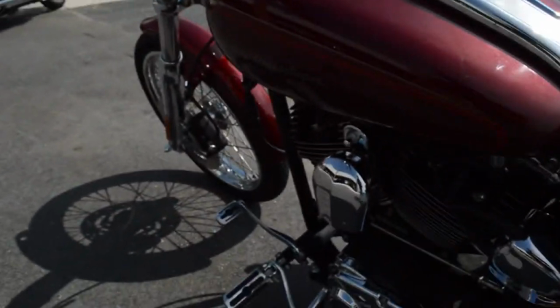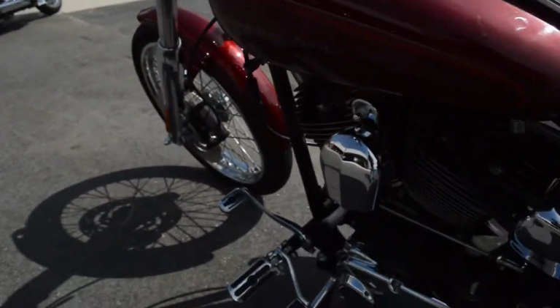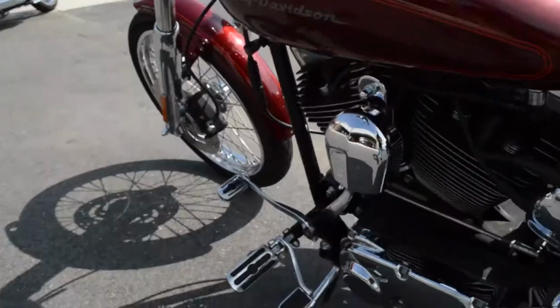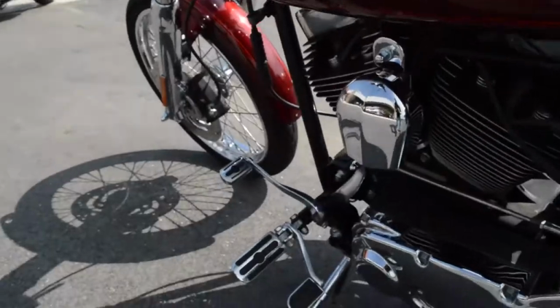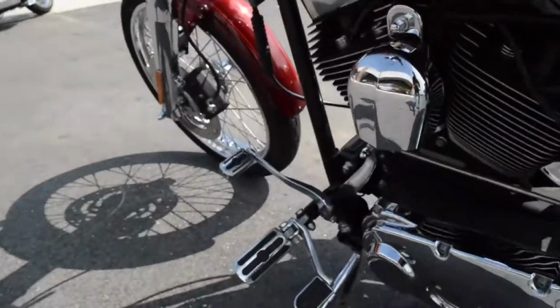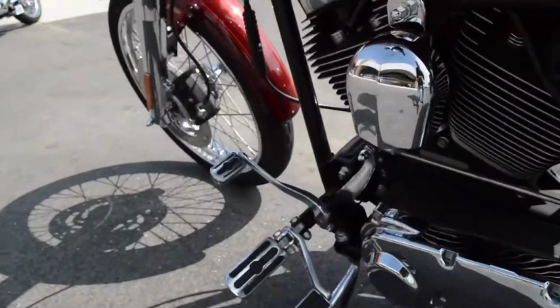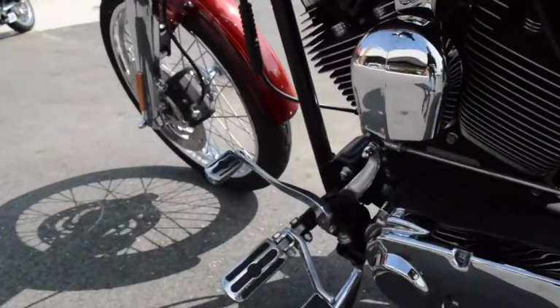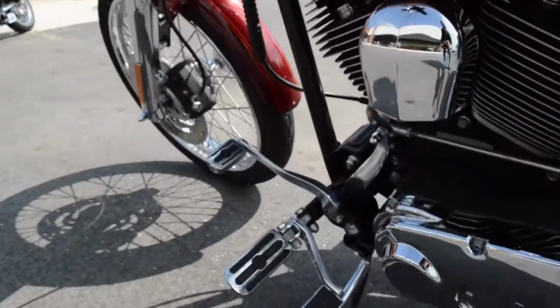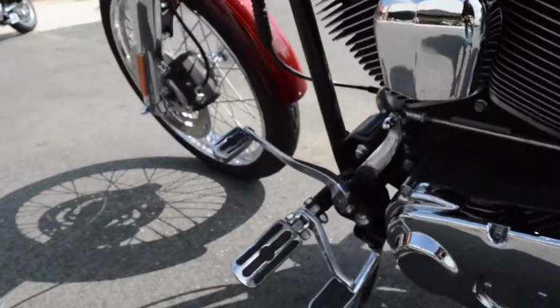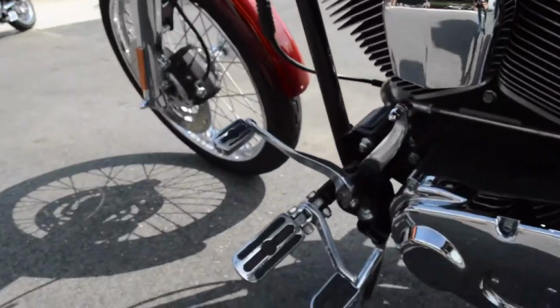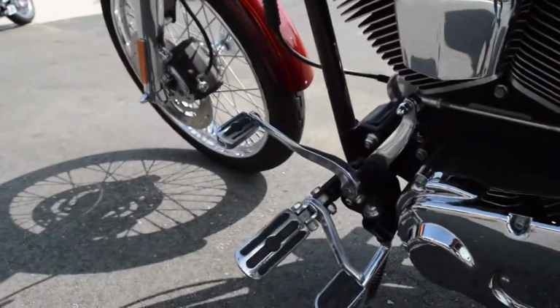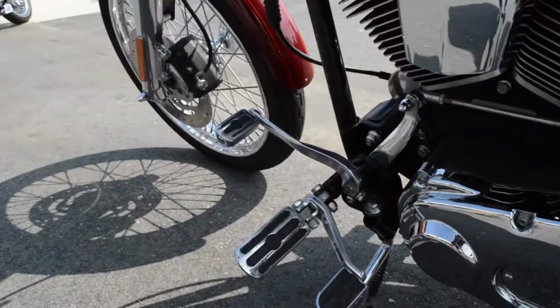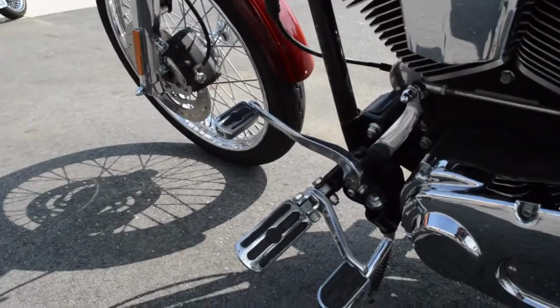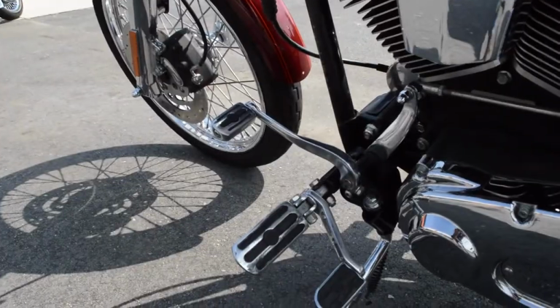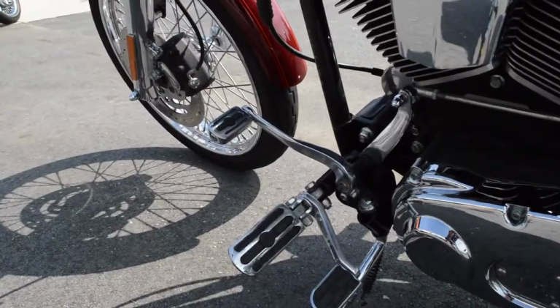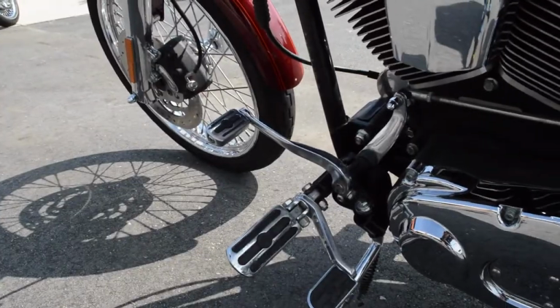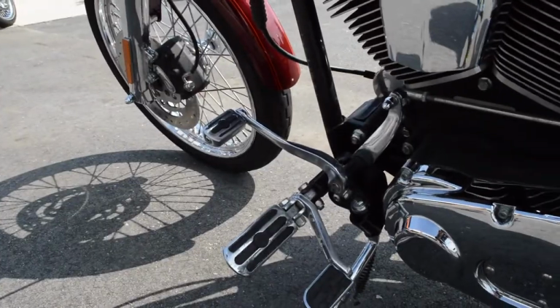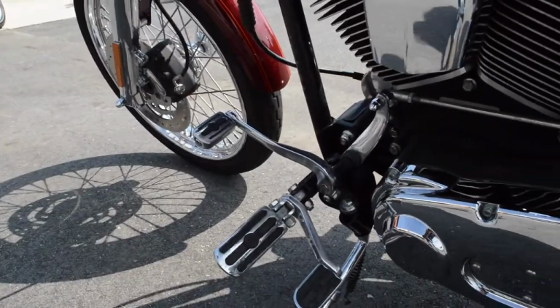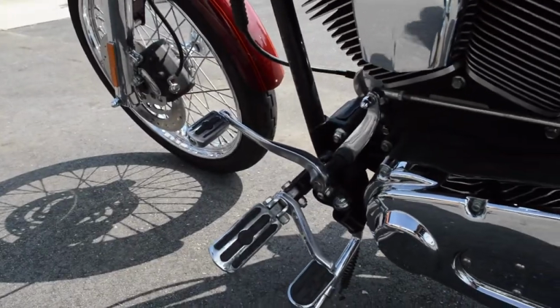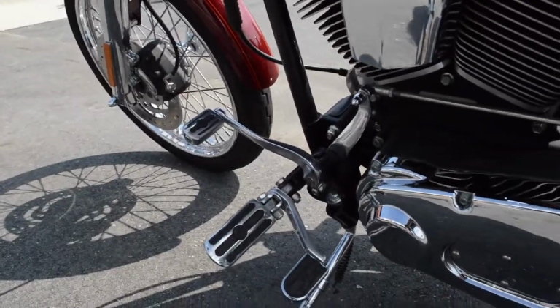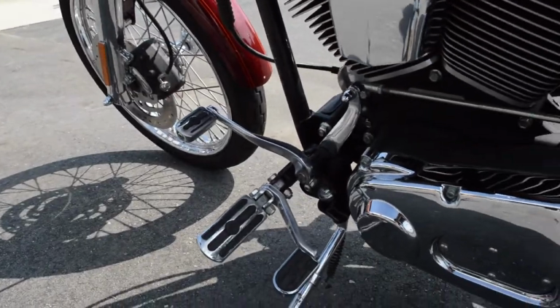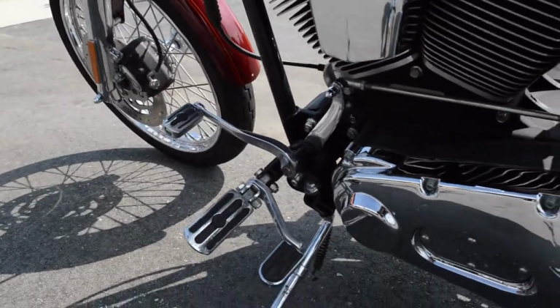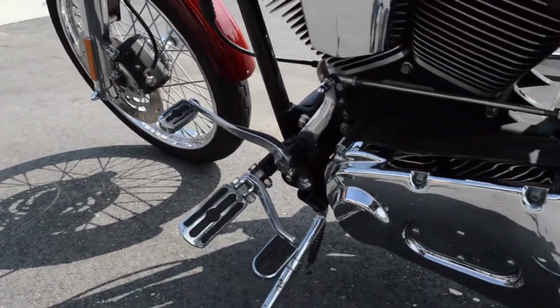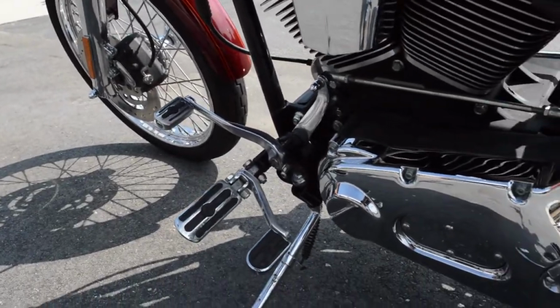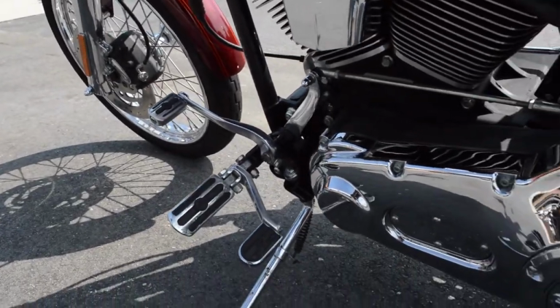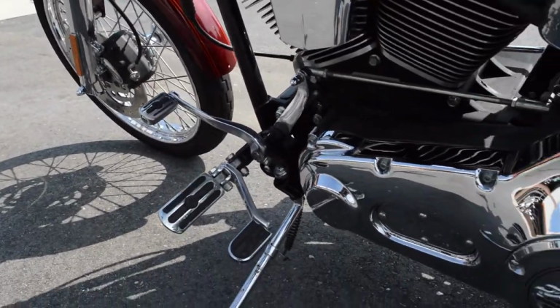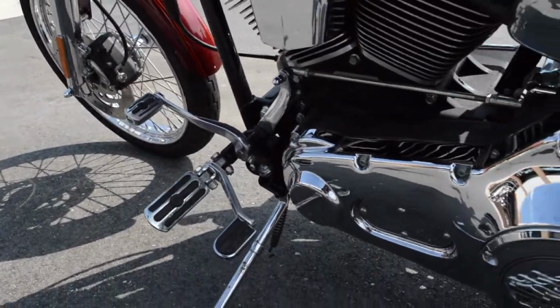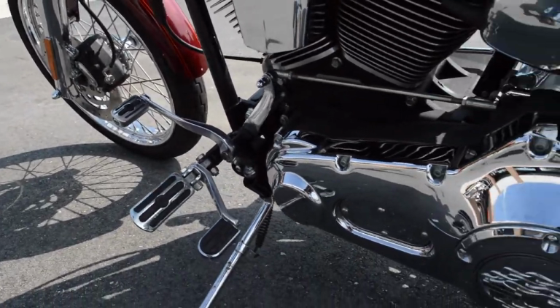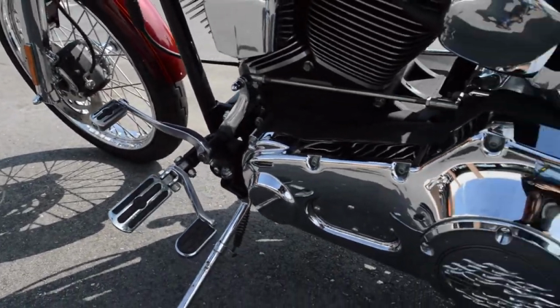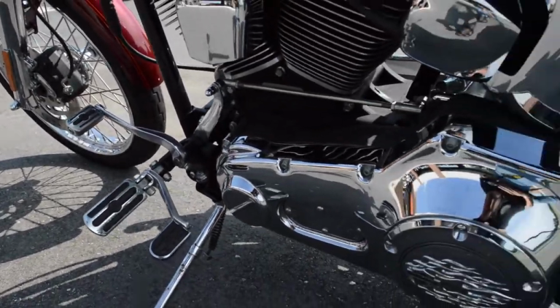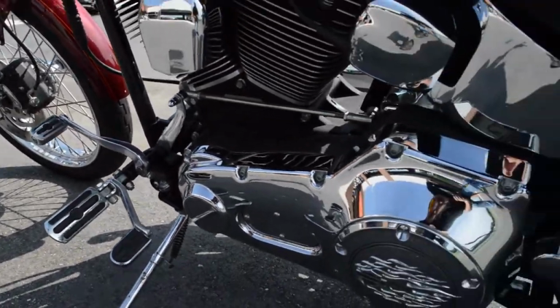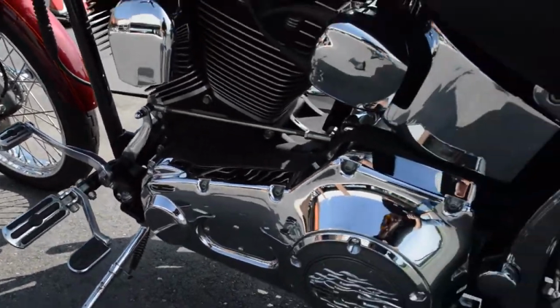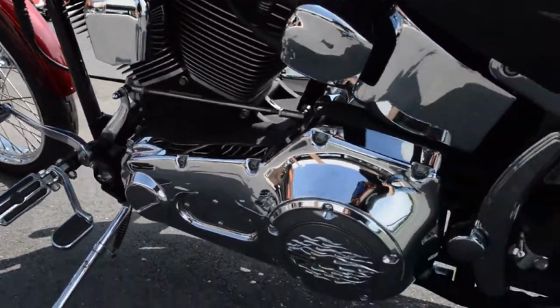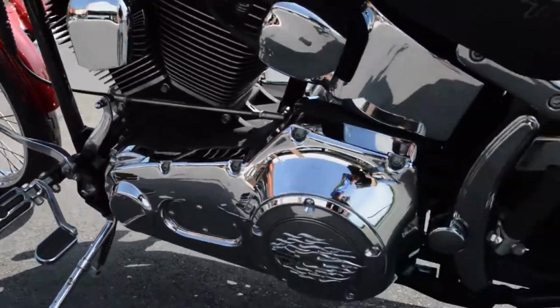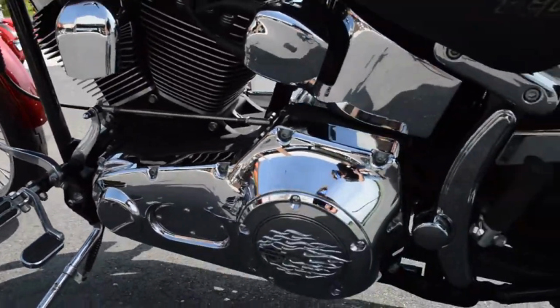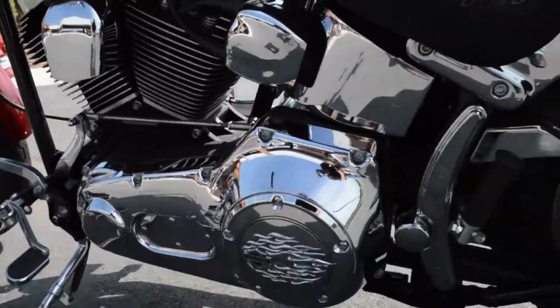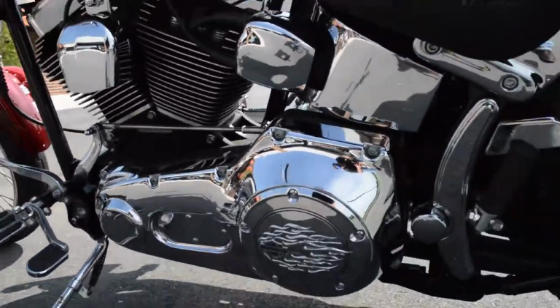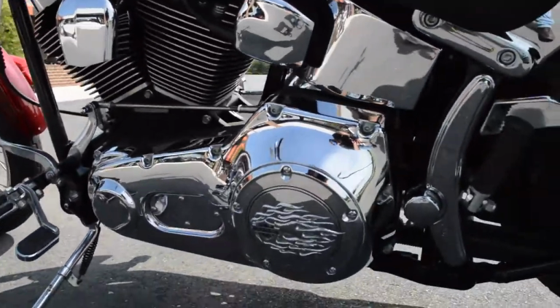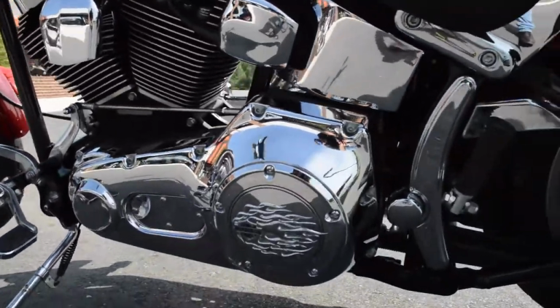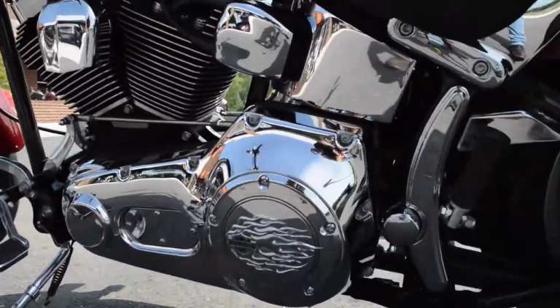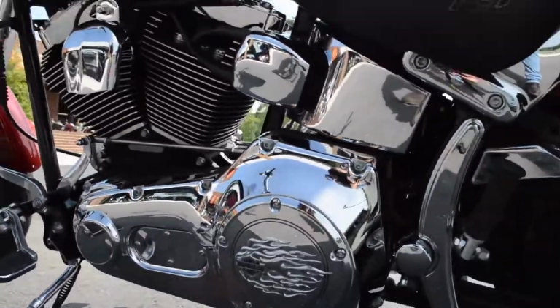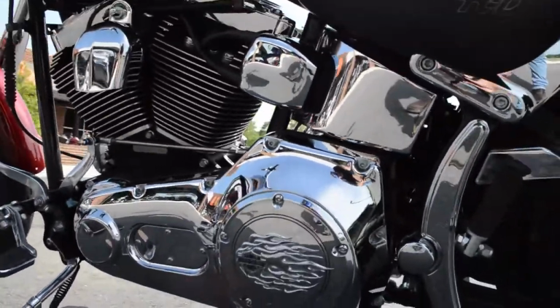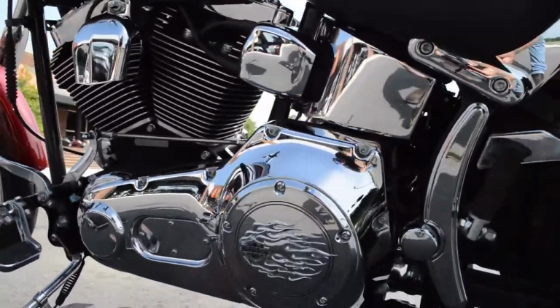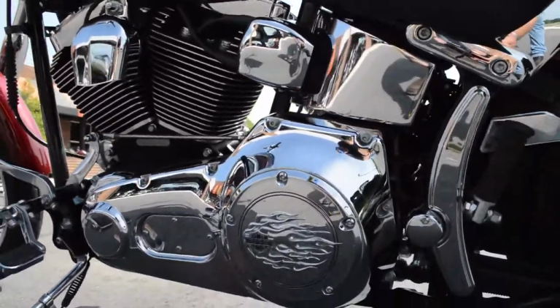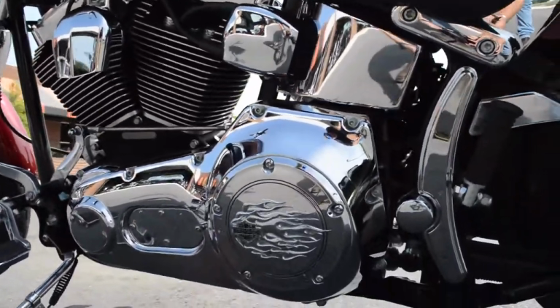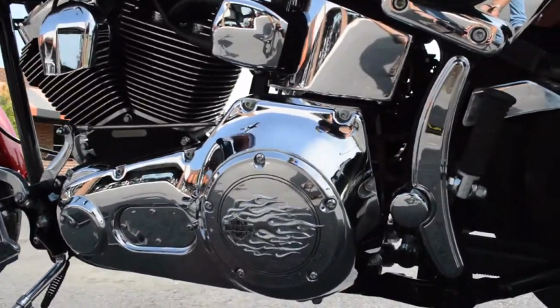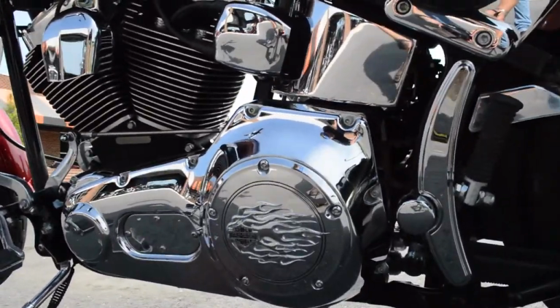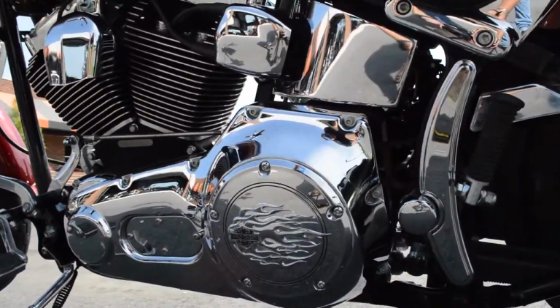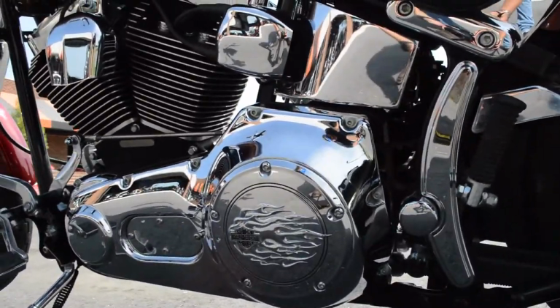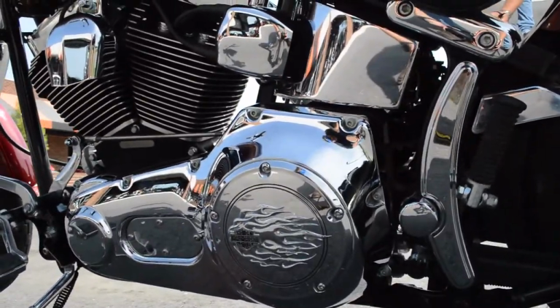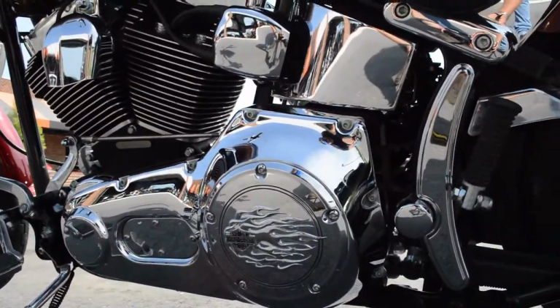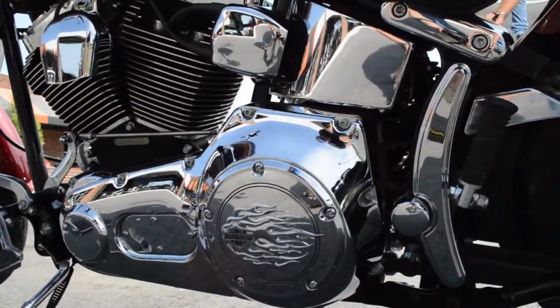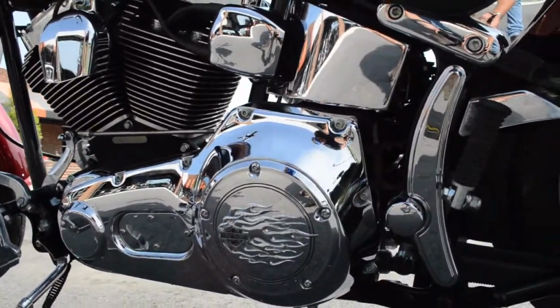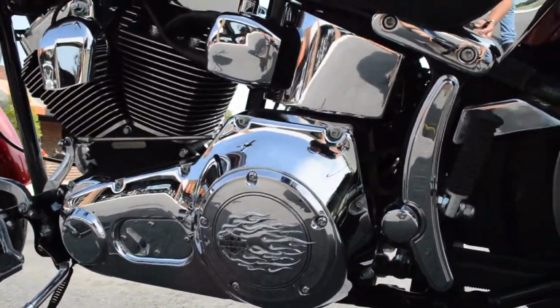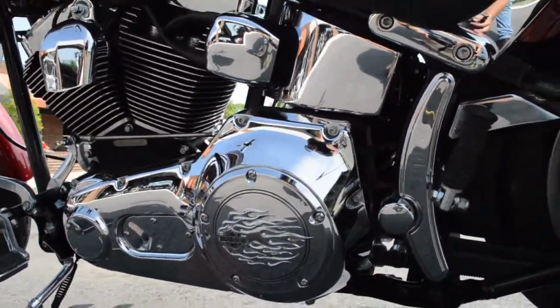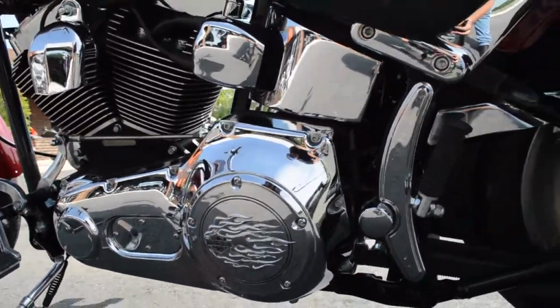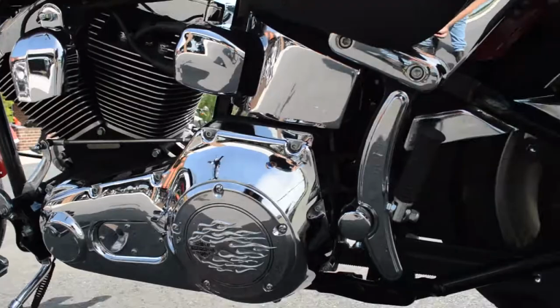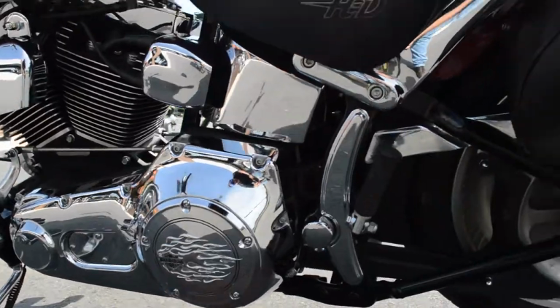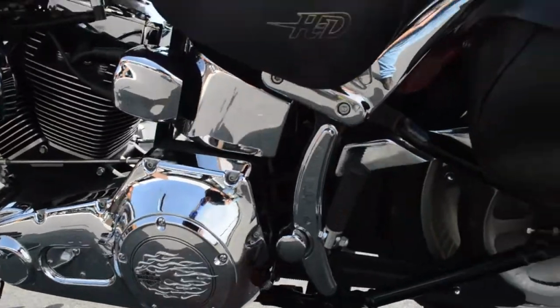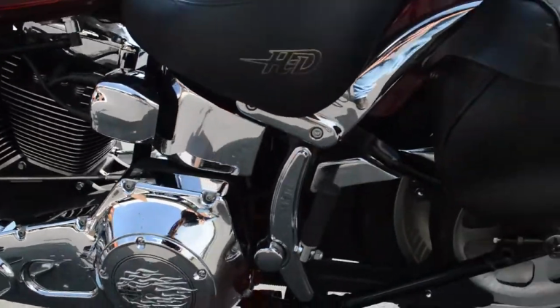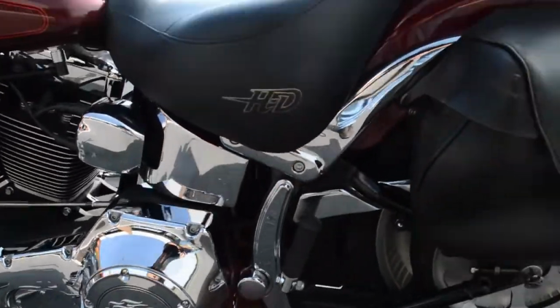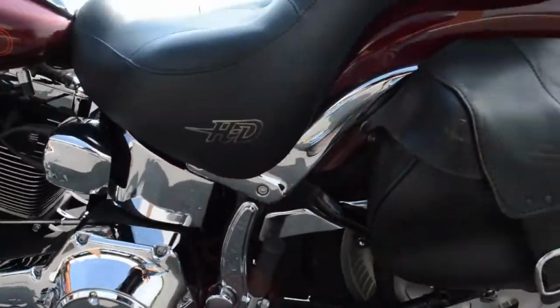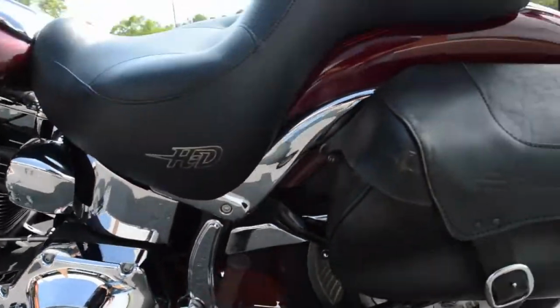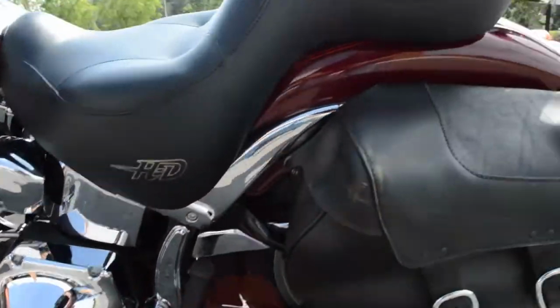Got the Harley-Davidson black and chrome controls with the heel rests and derby cover.